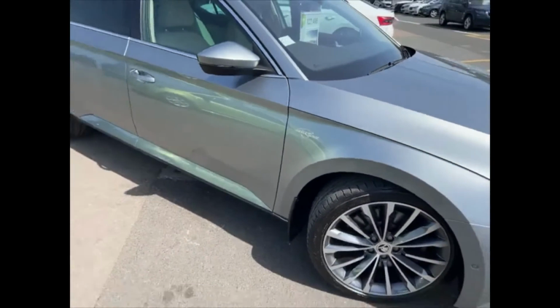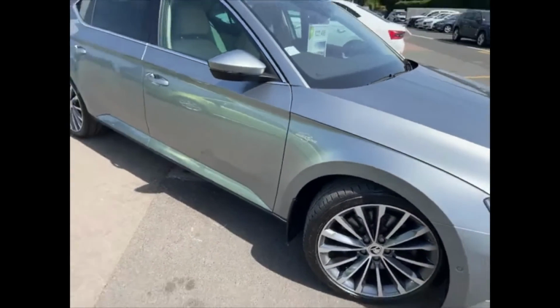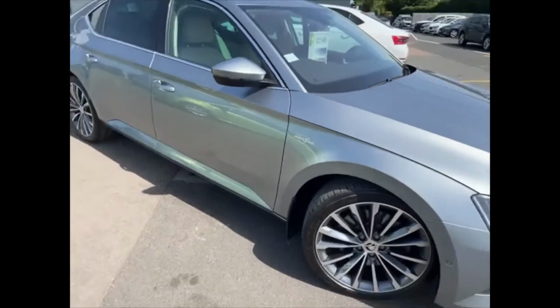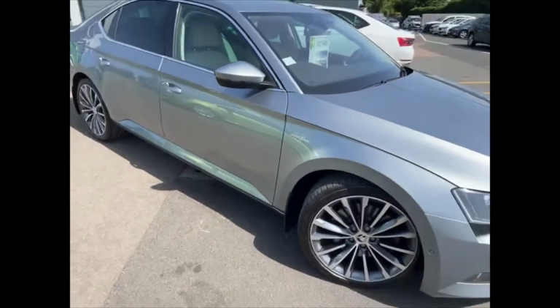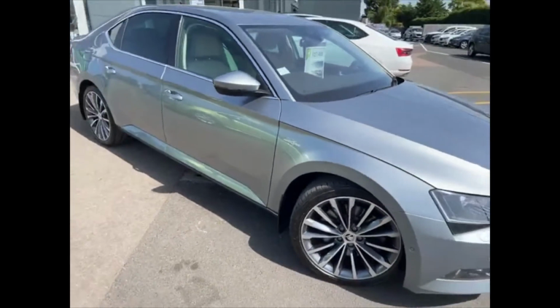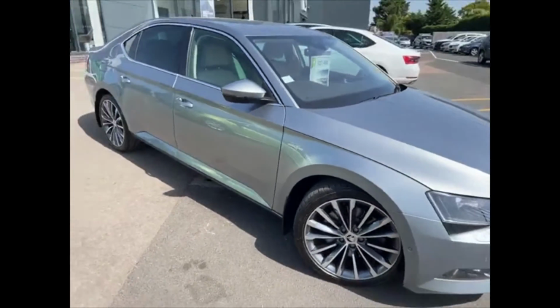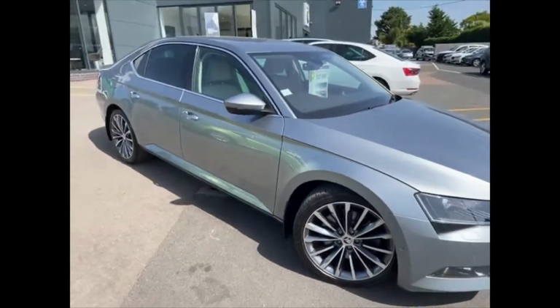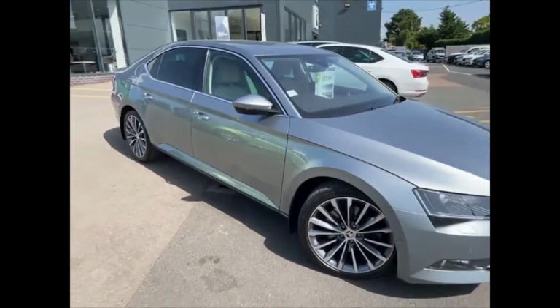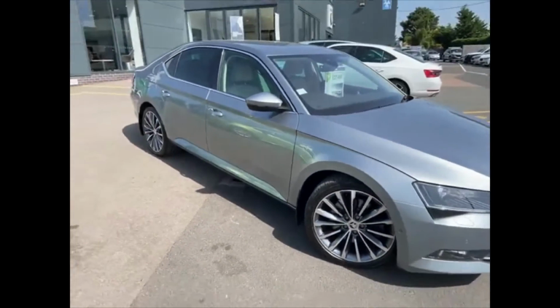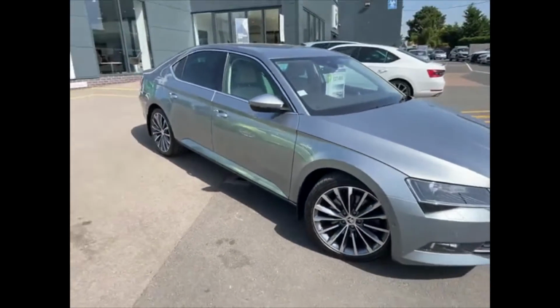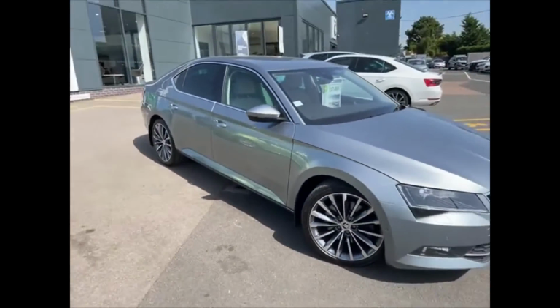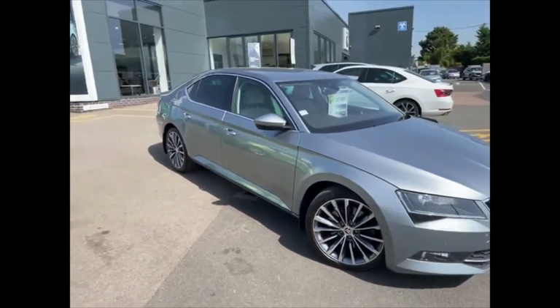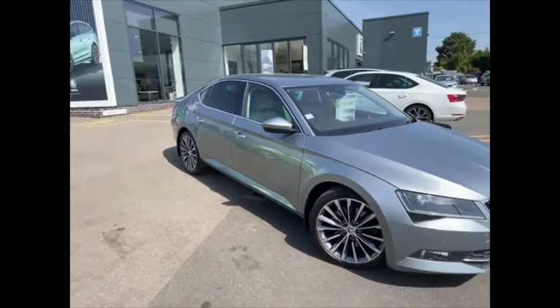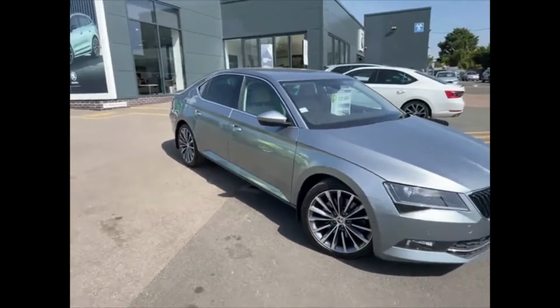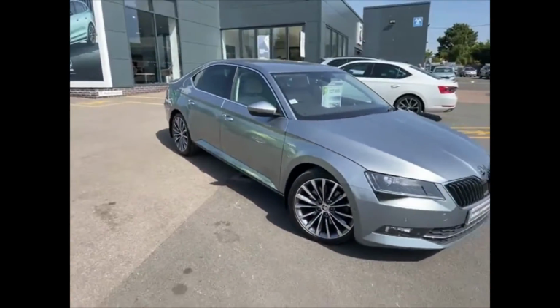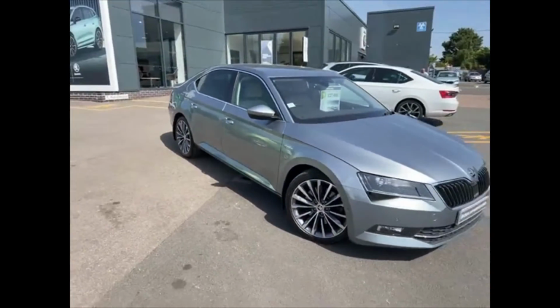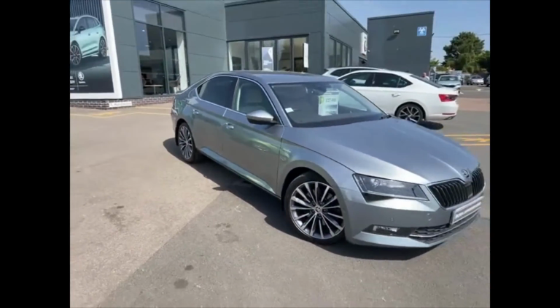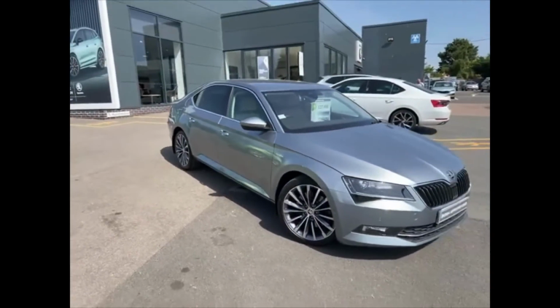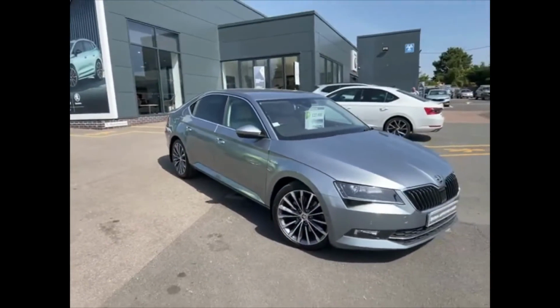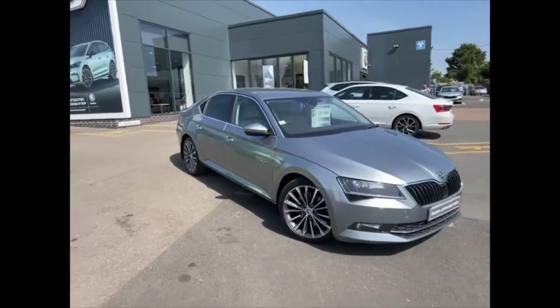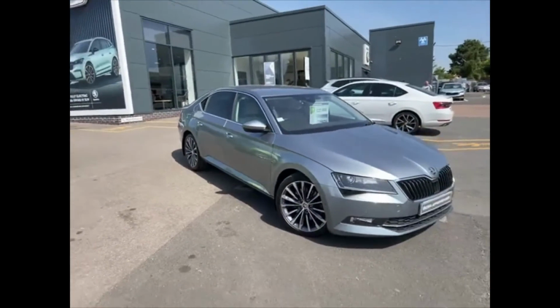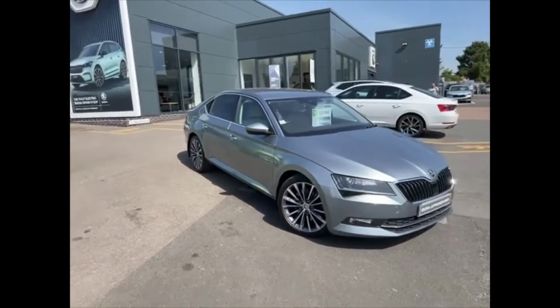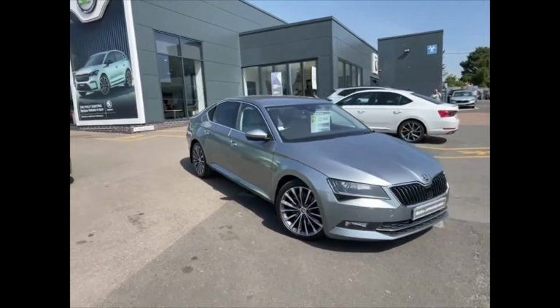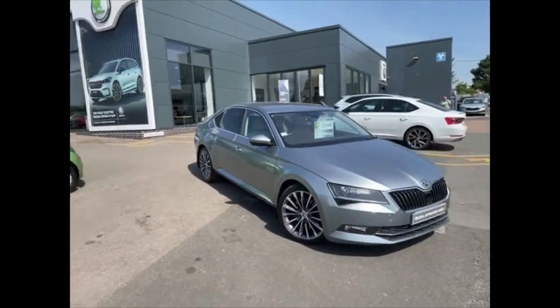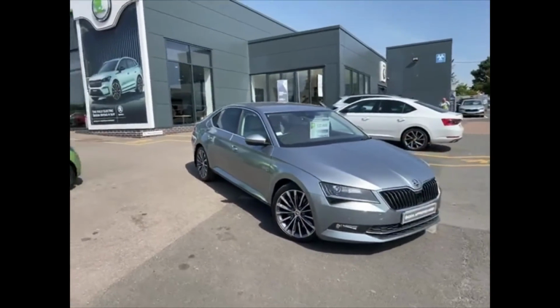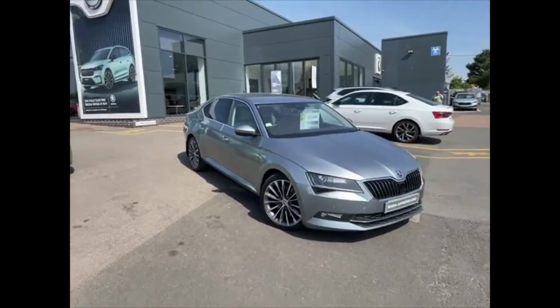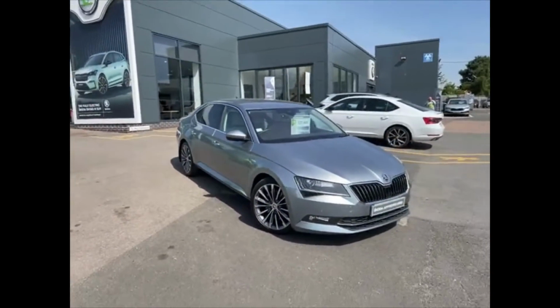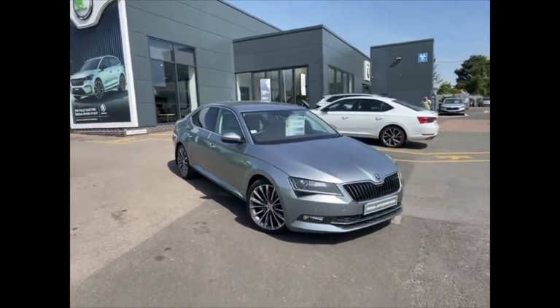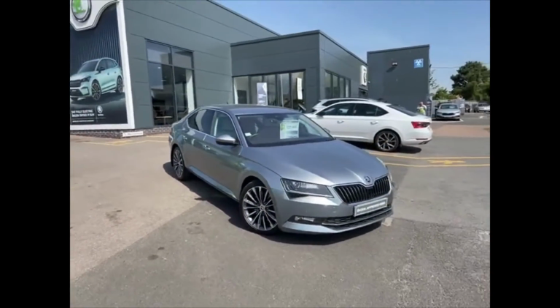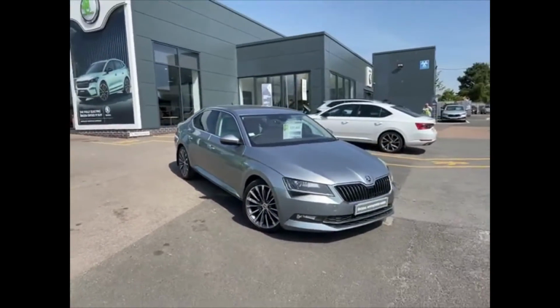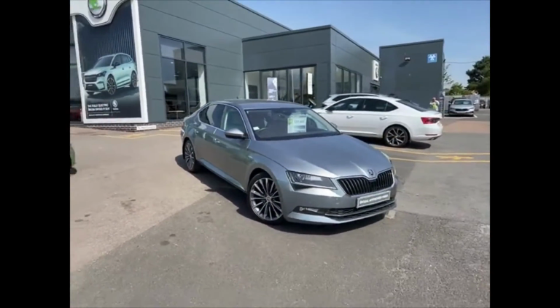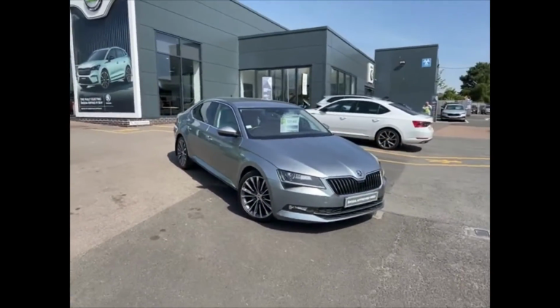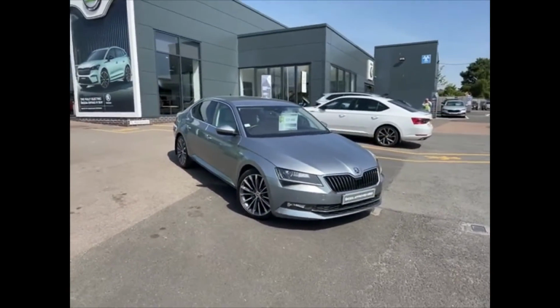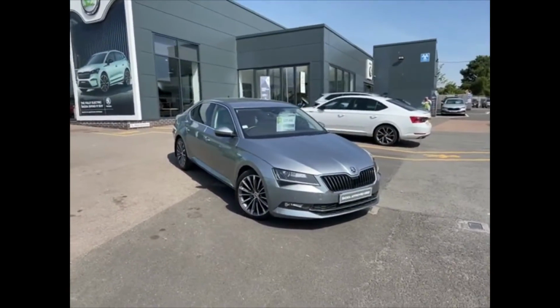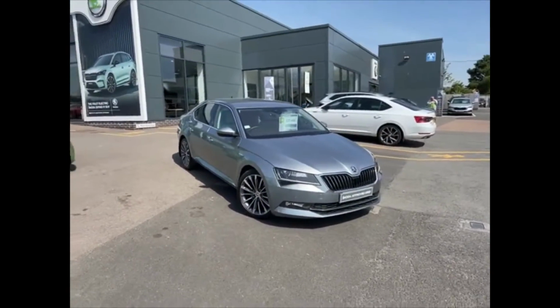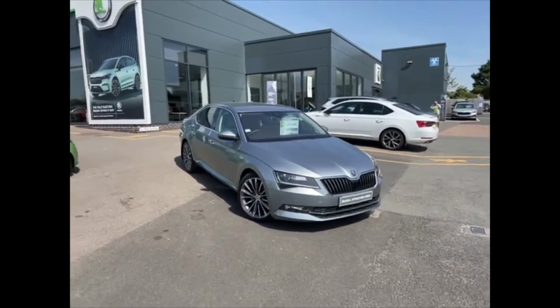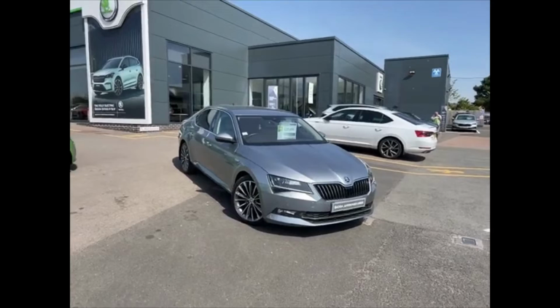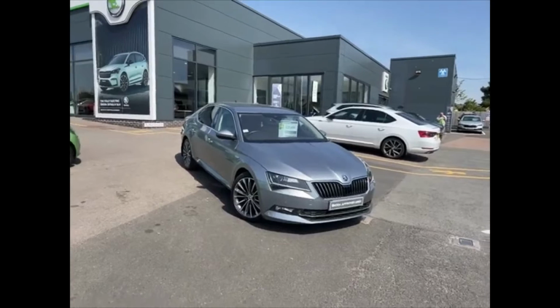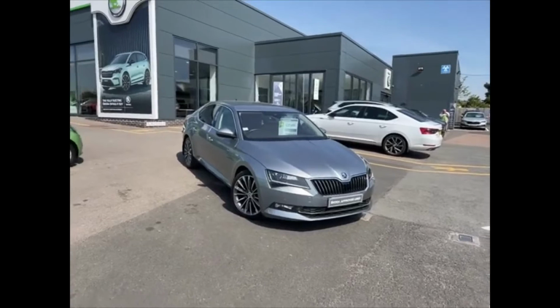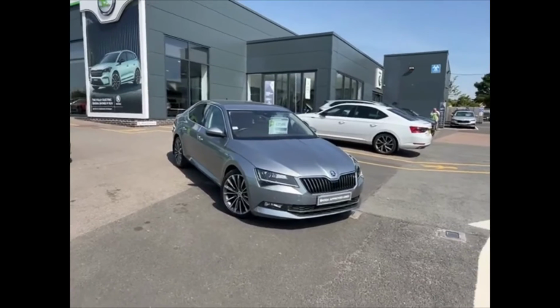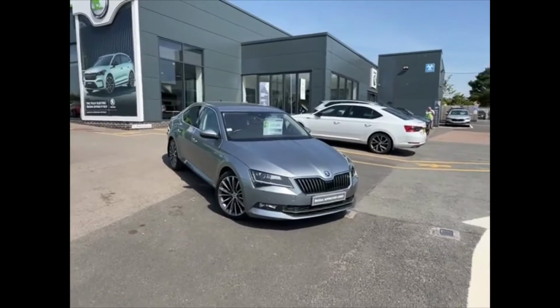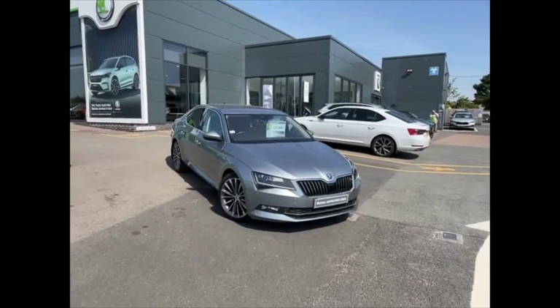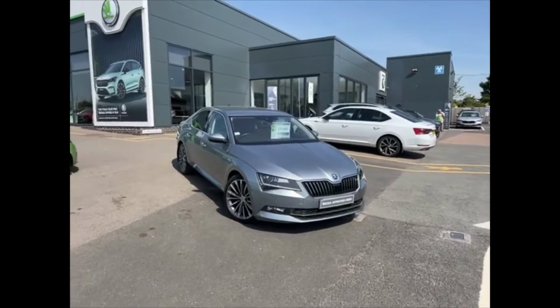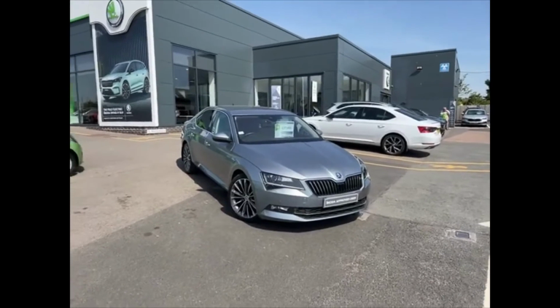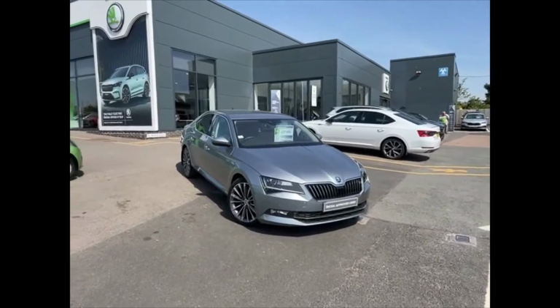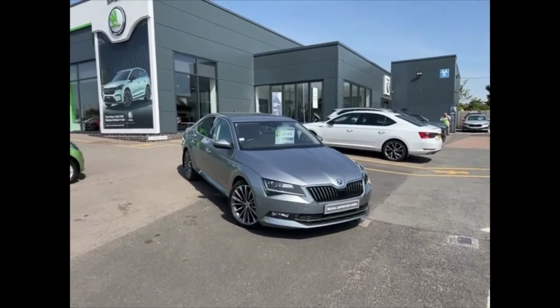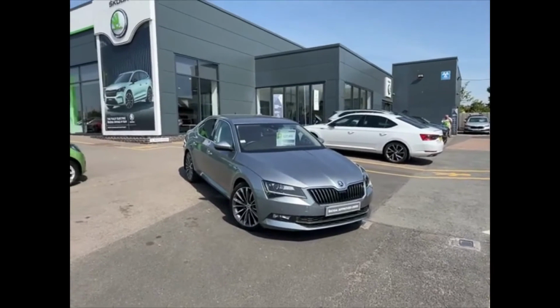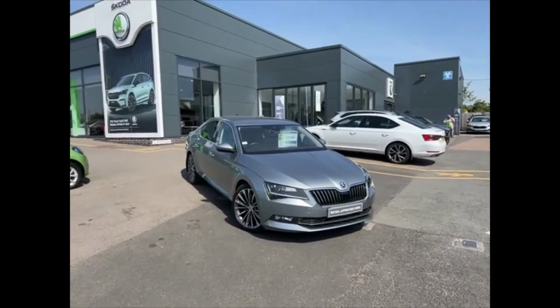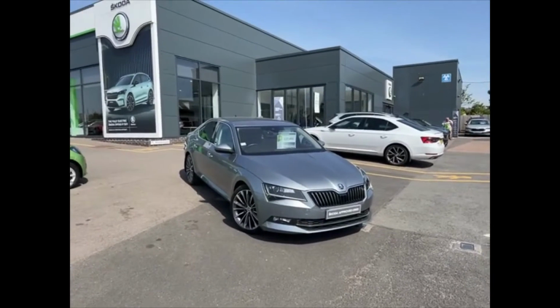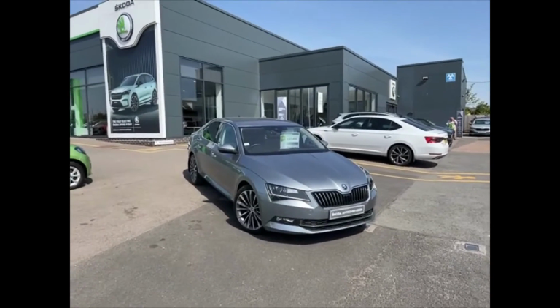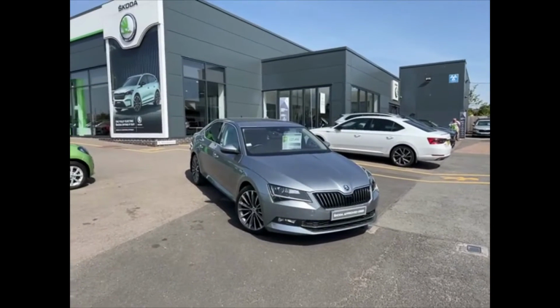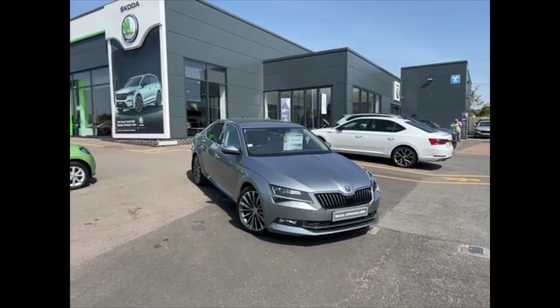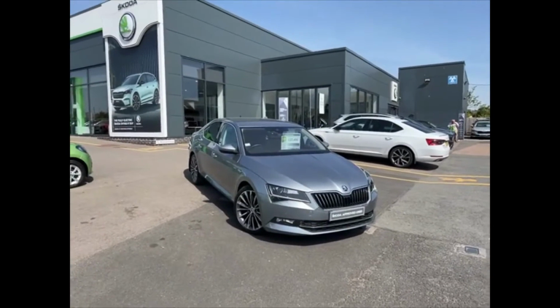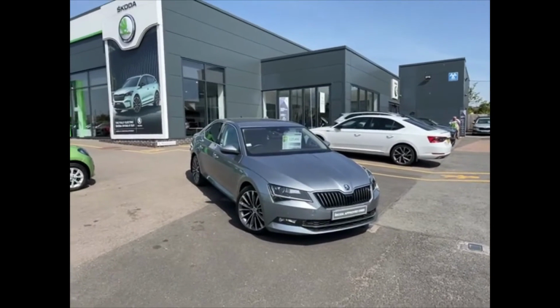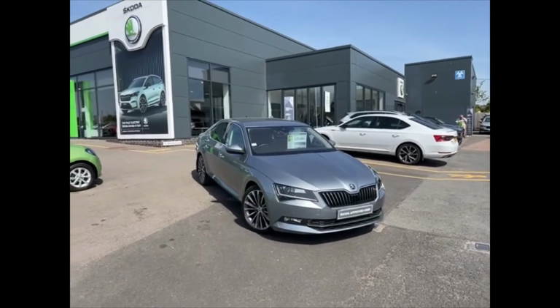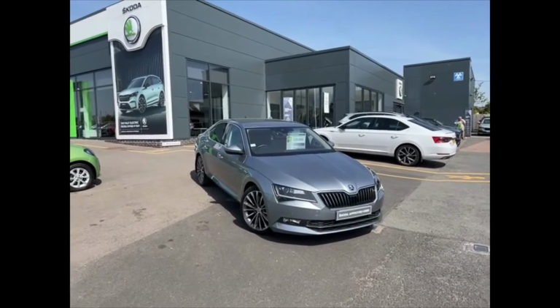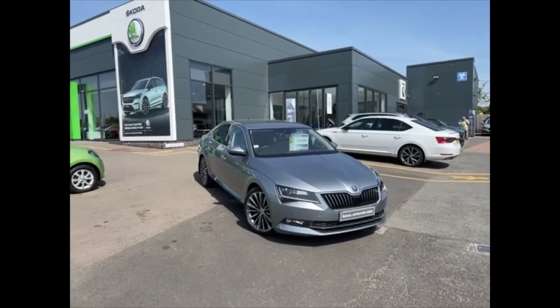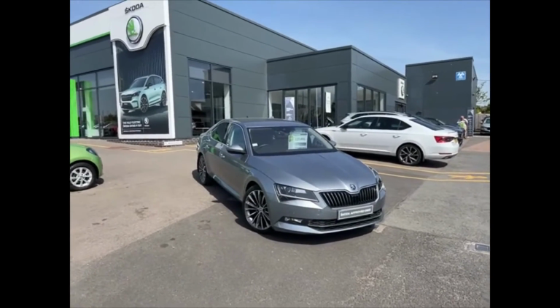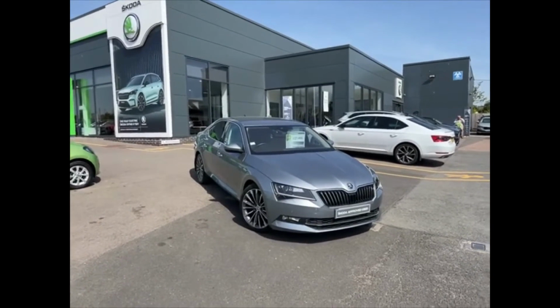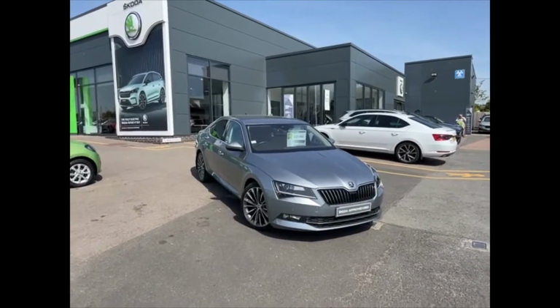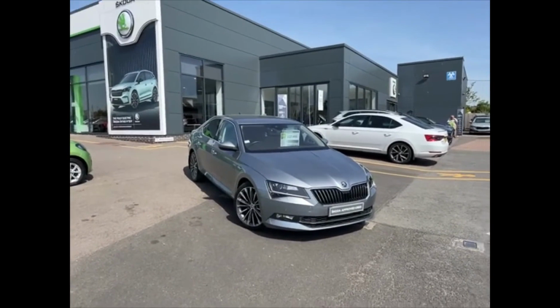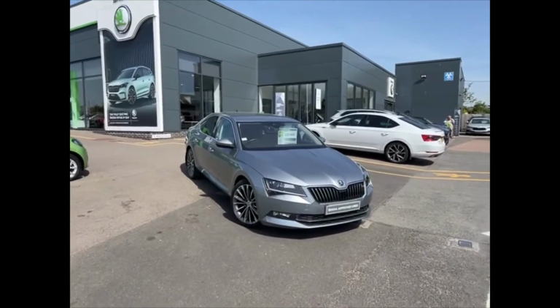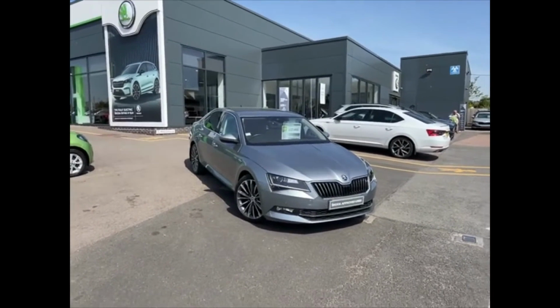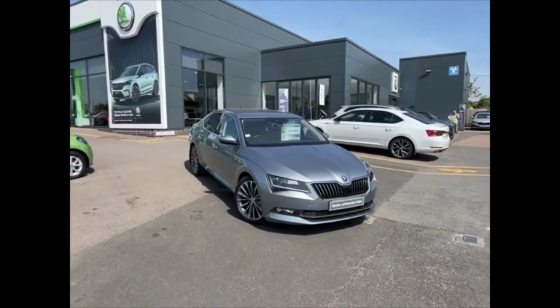What I'll do now is pause this video and take you into the interior of the car to show just how well presented this car is.